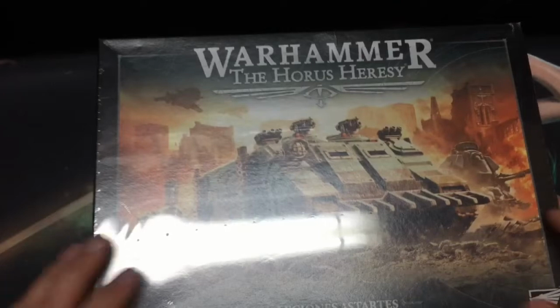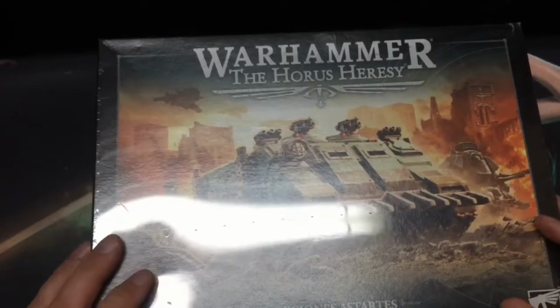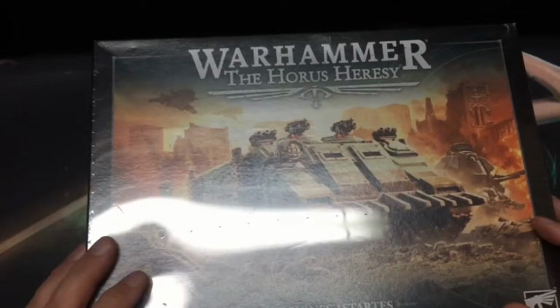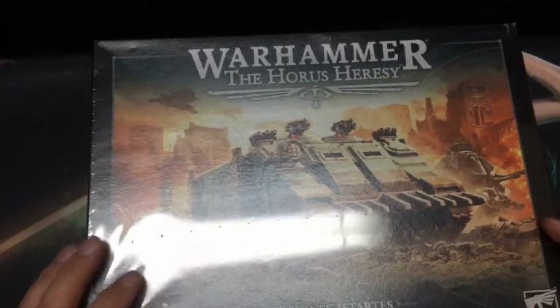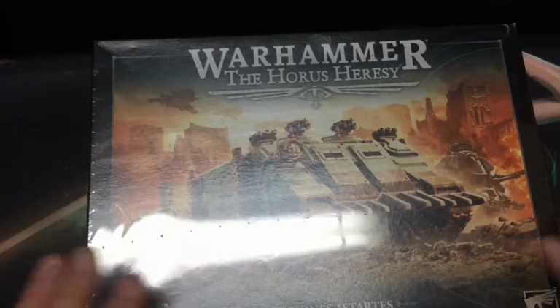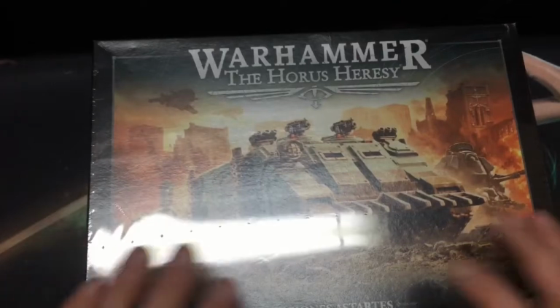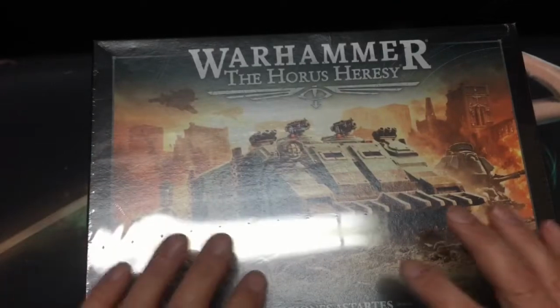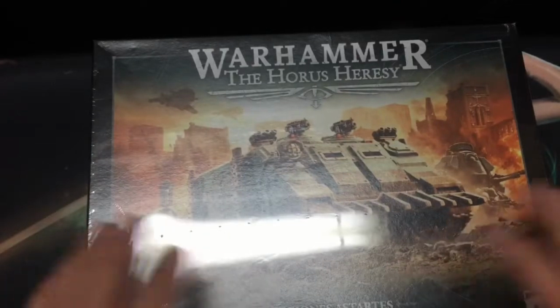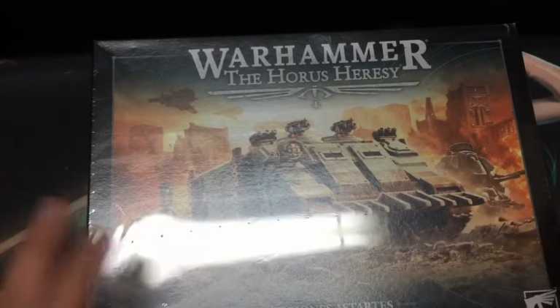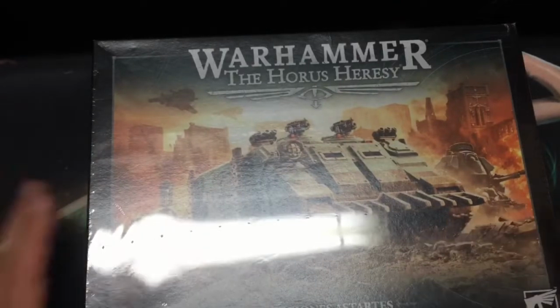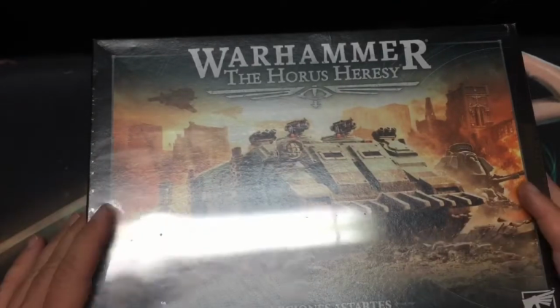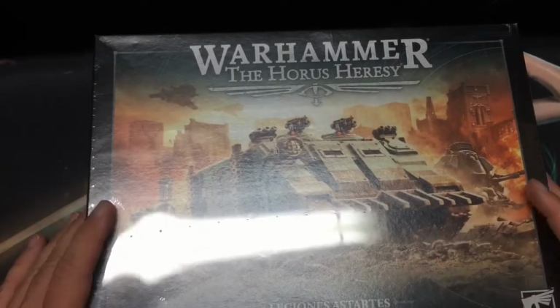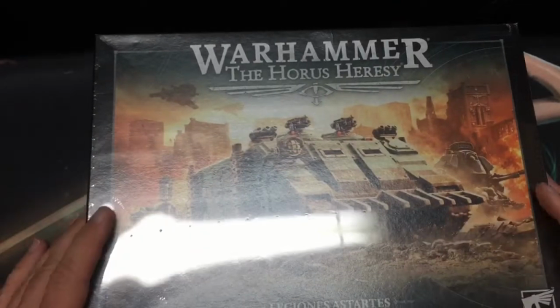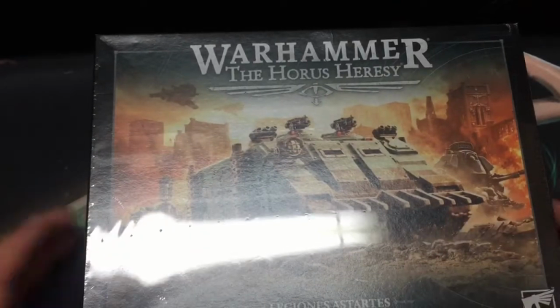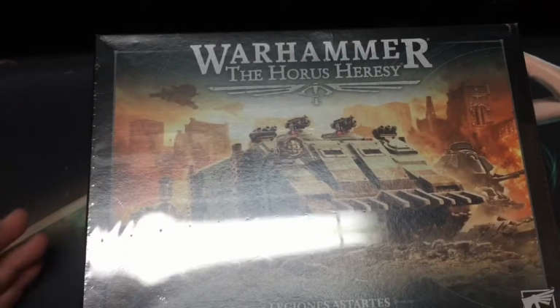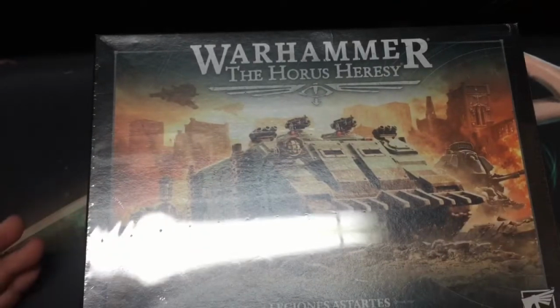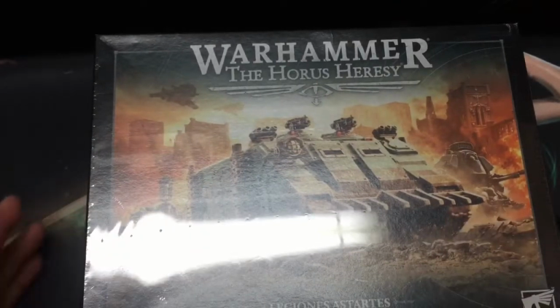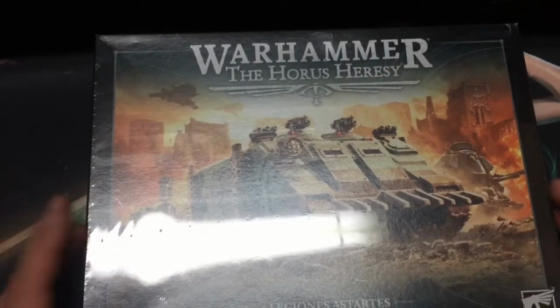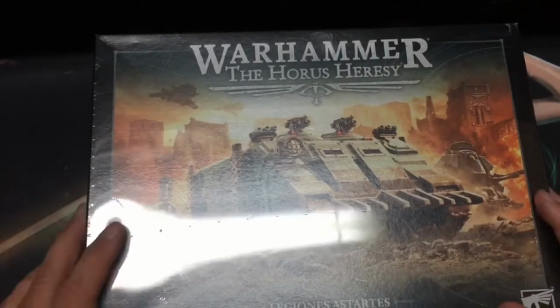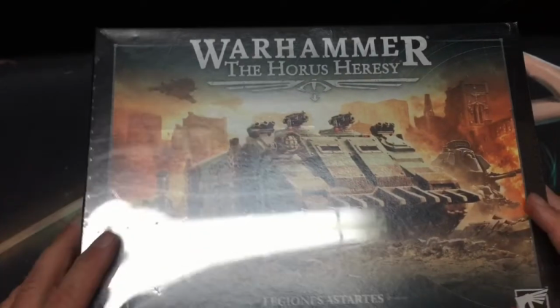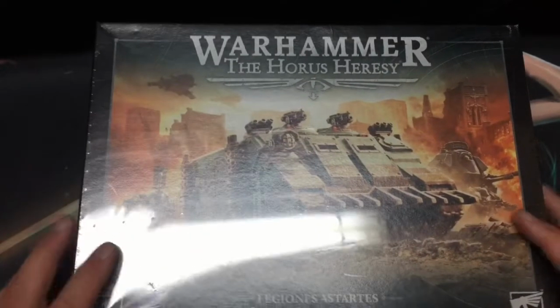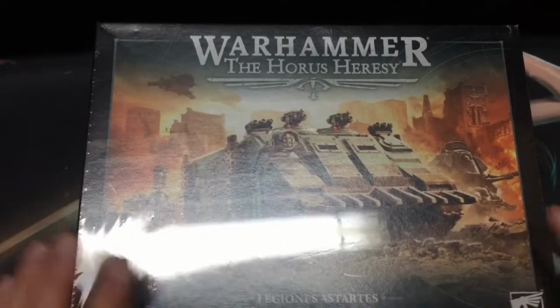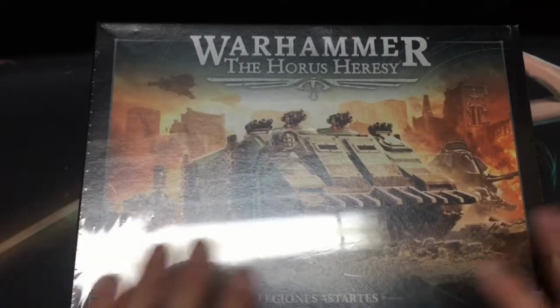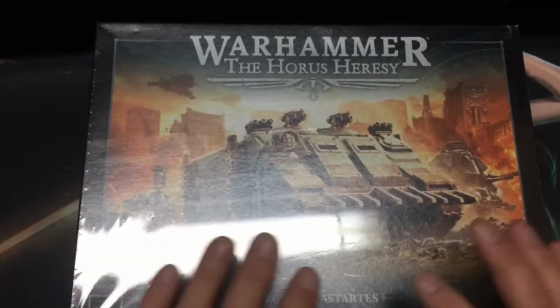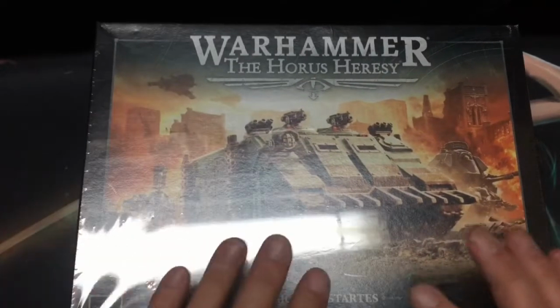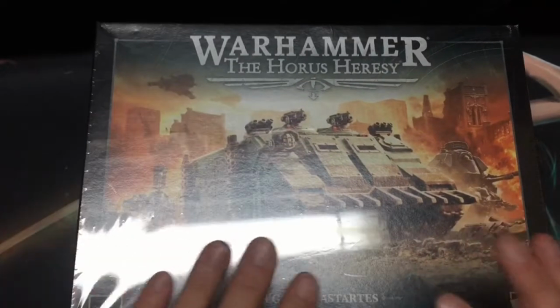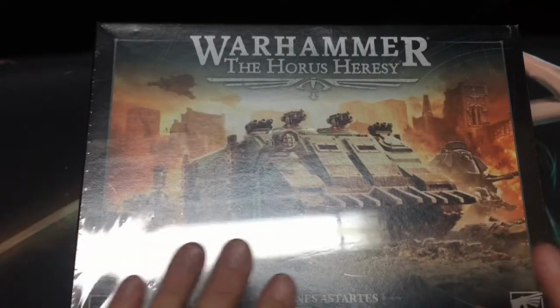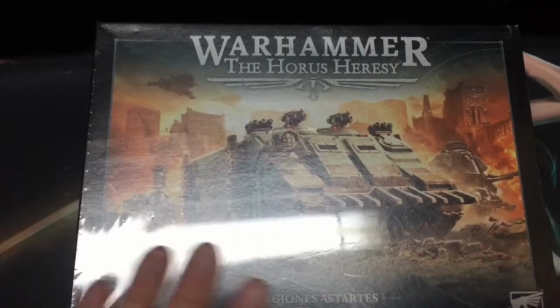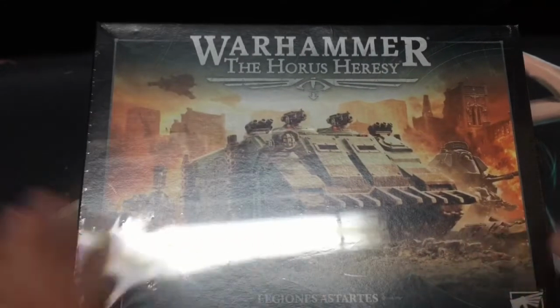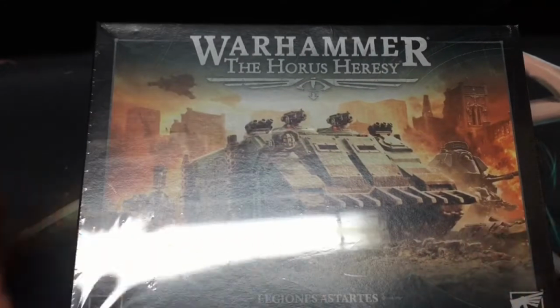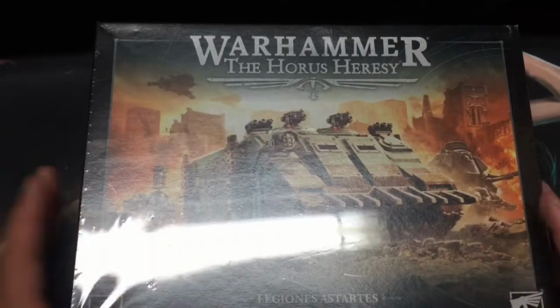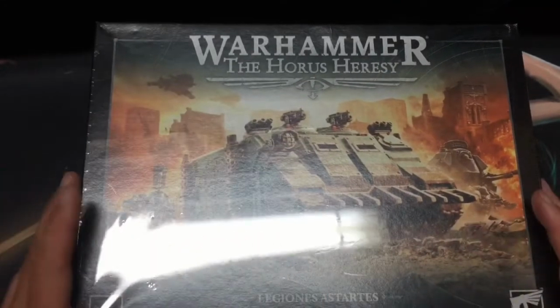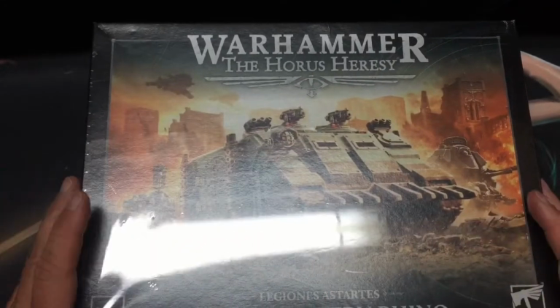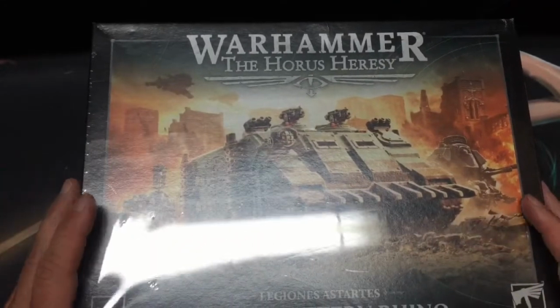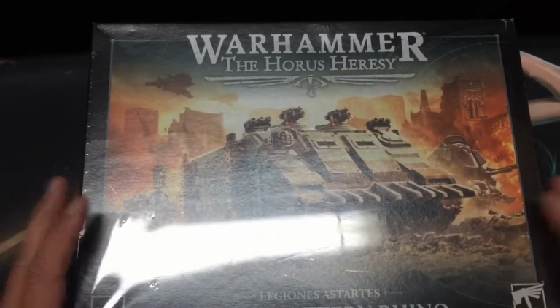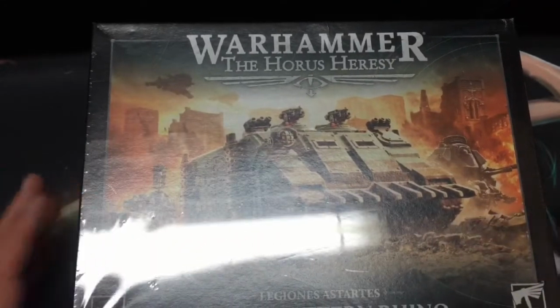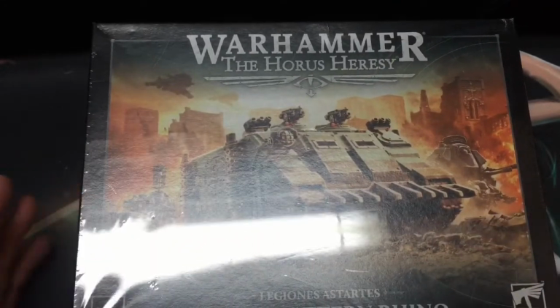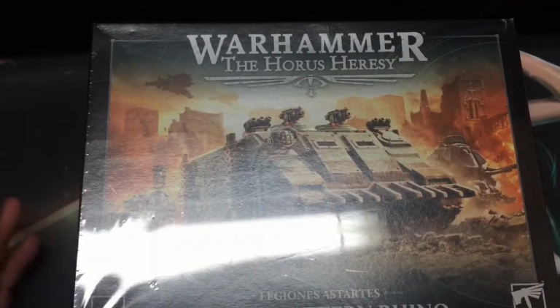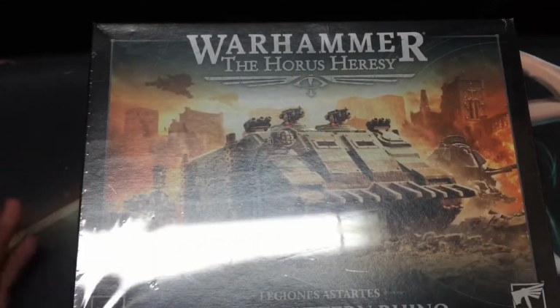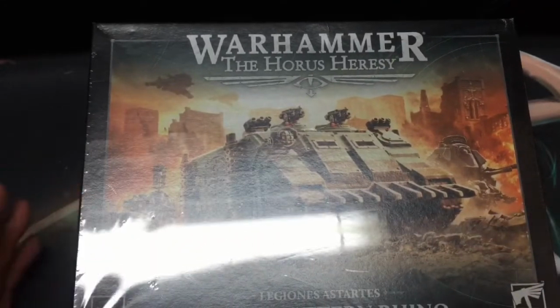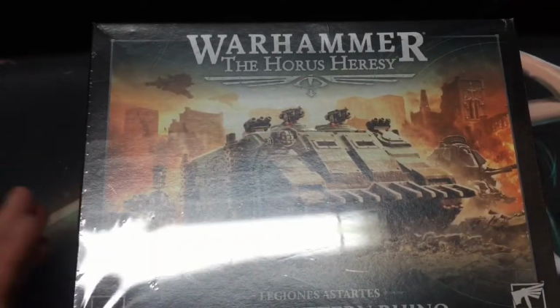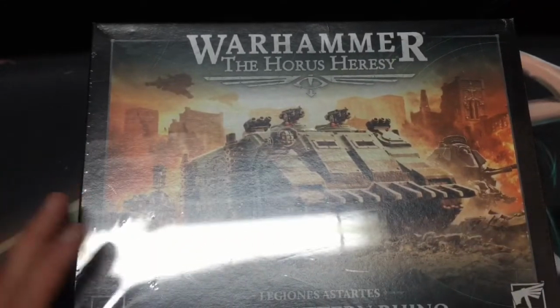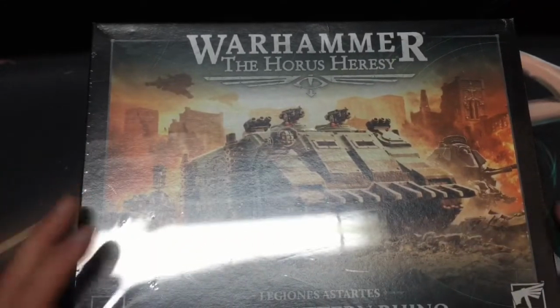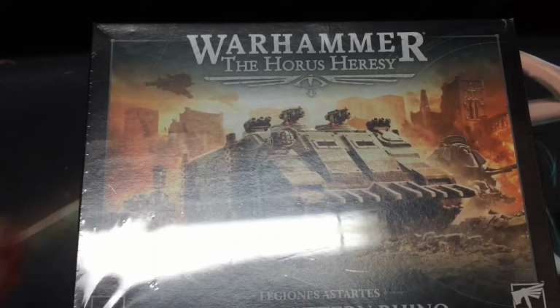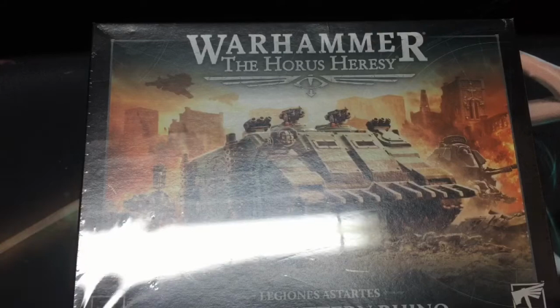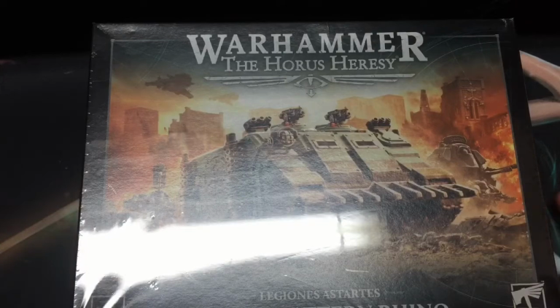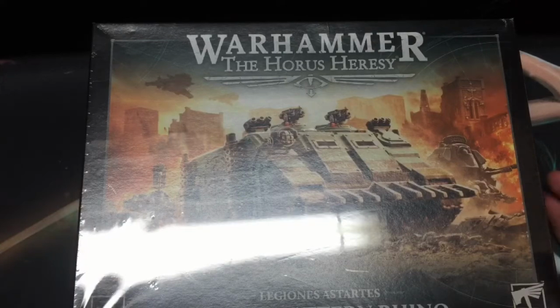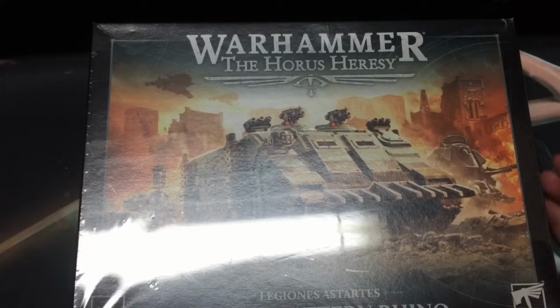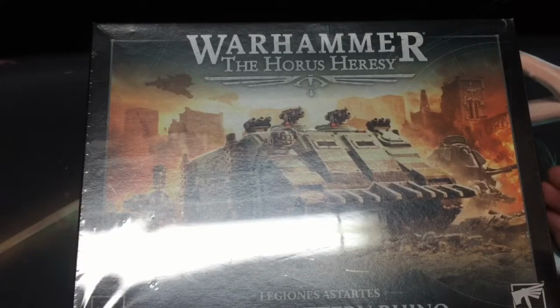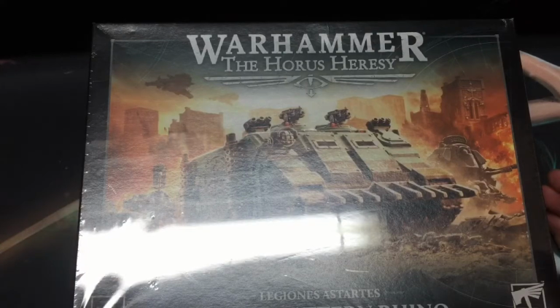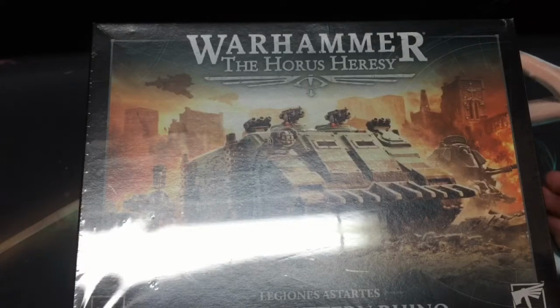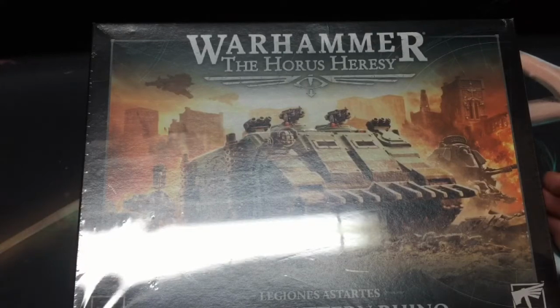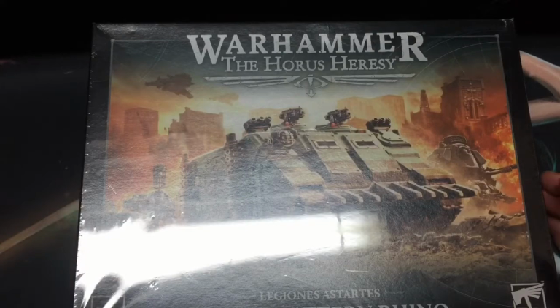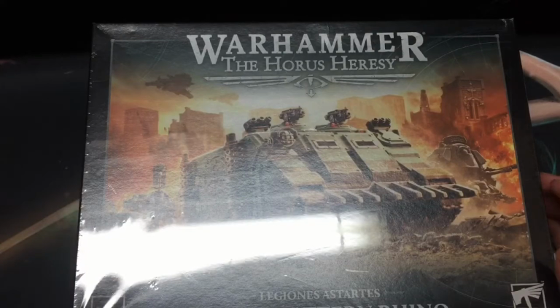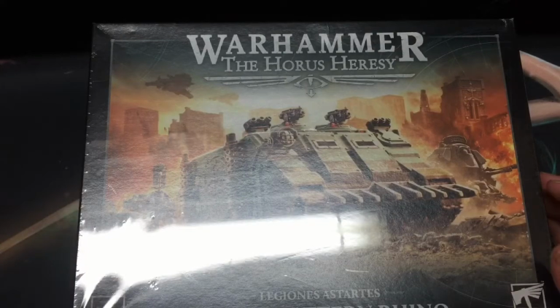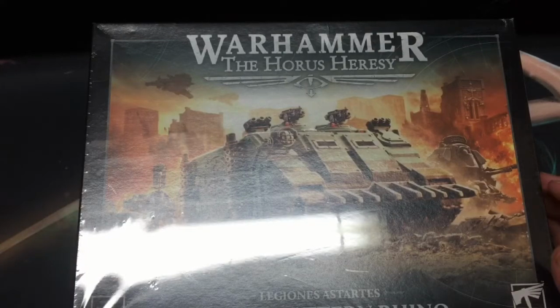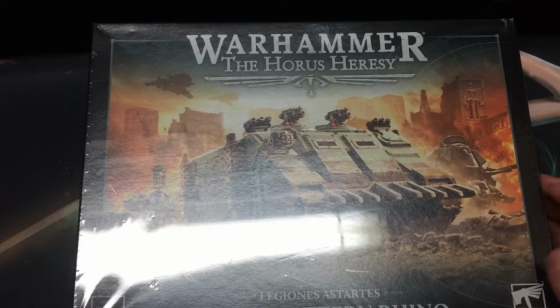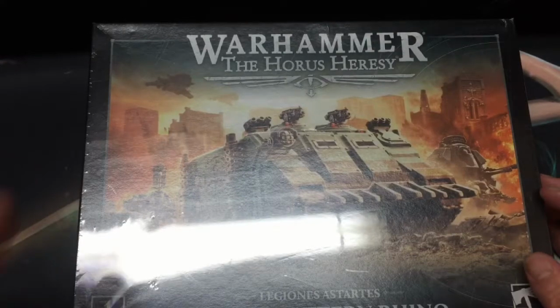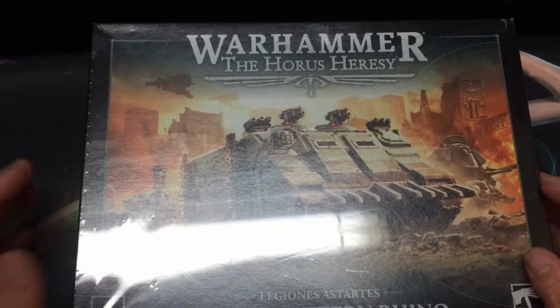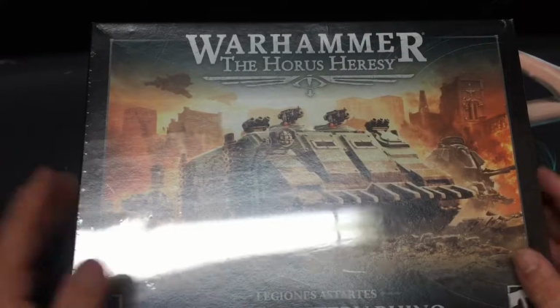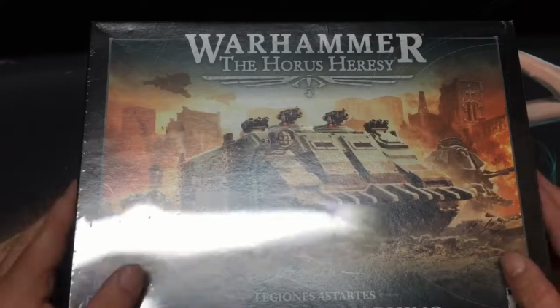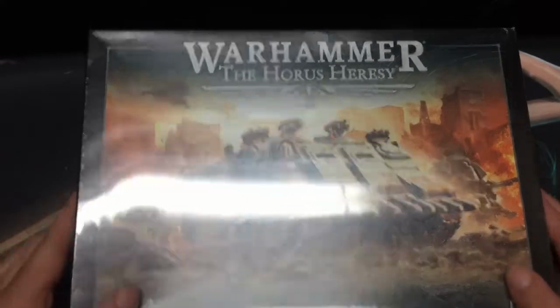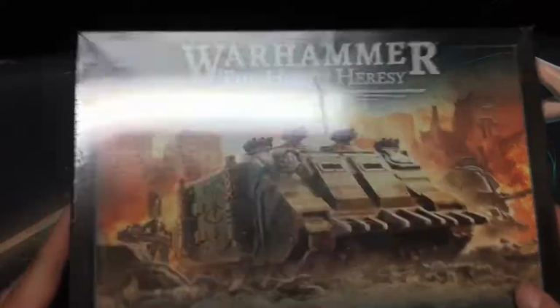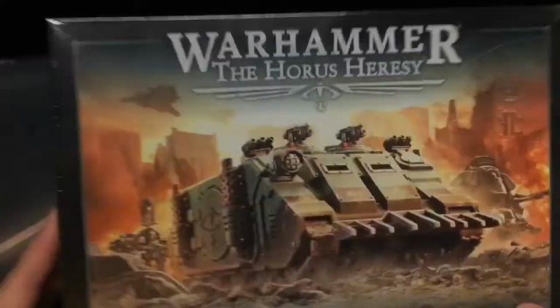Hey guys, welcome back to the channel. I picked up the Deimos Pattern Rhino for the Horus Heresy.